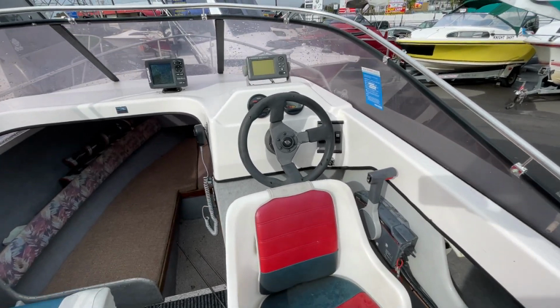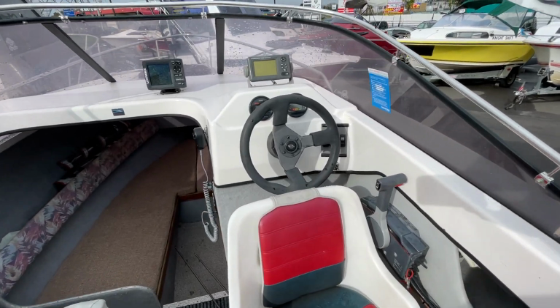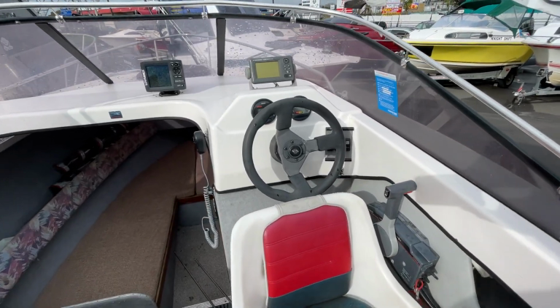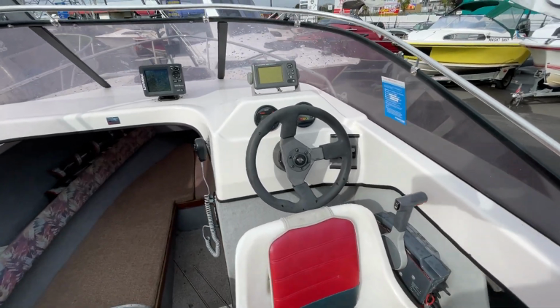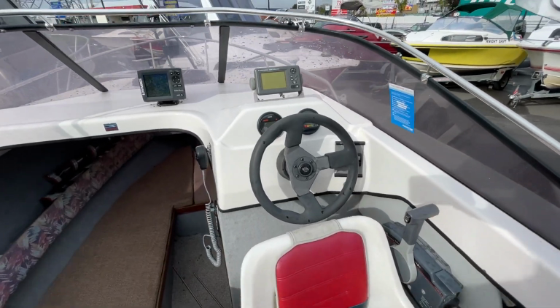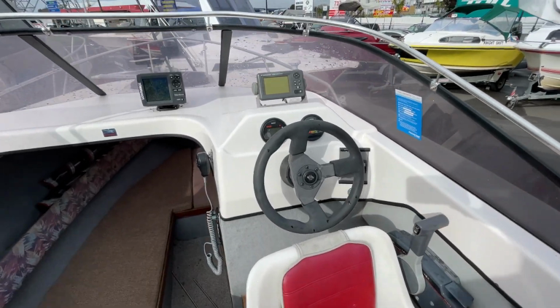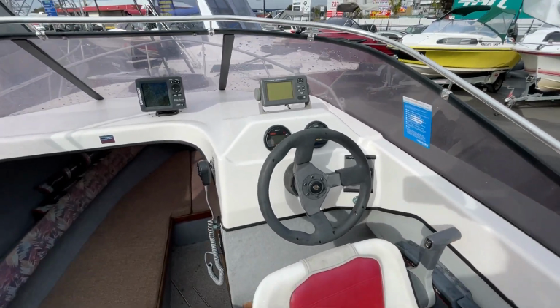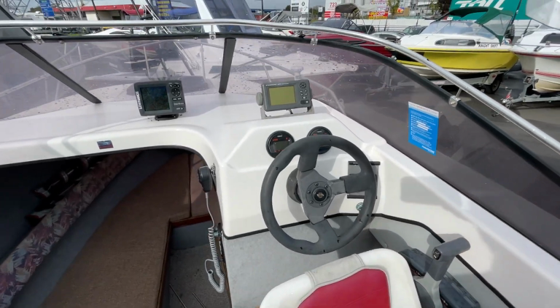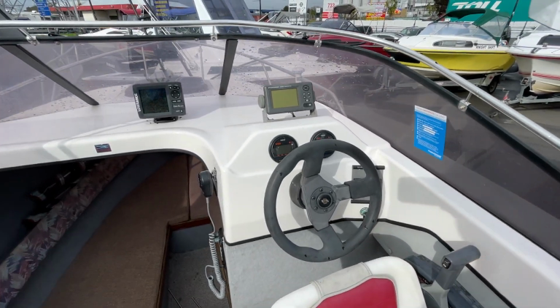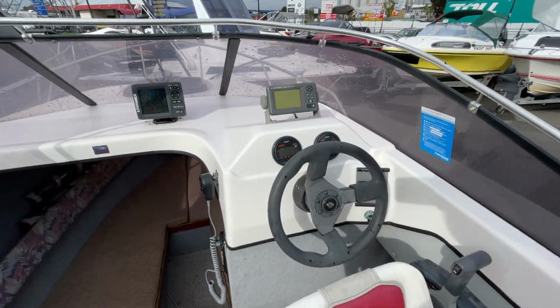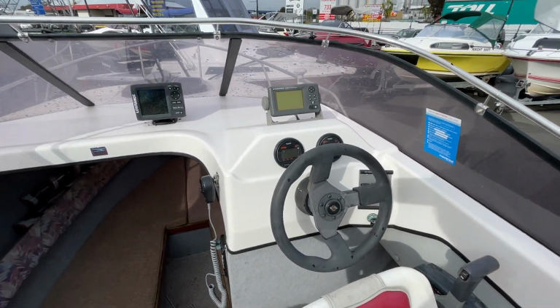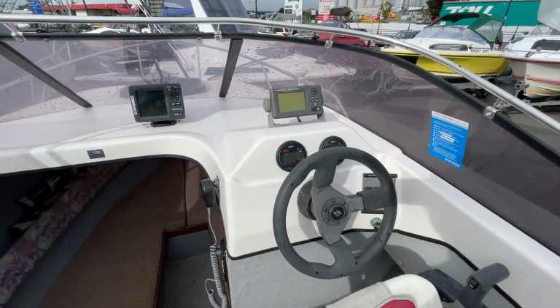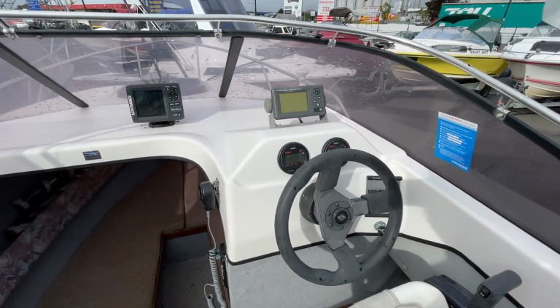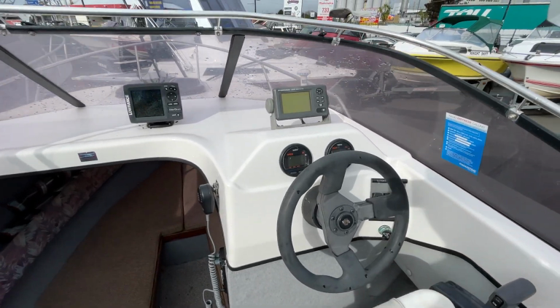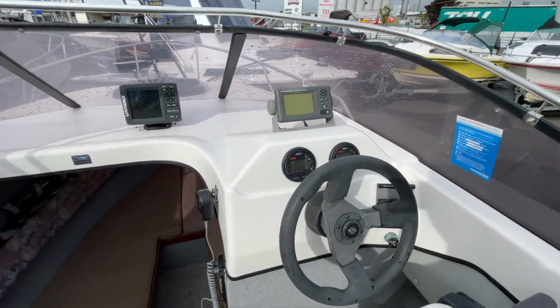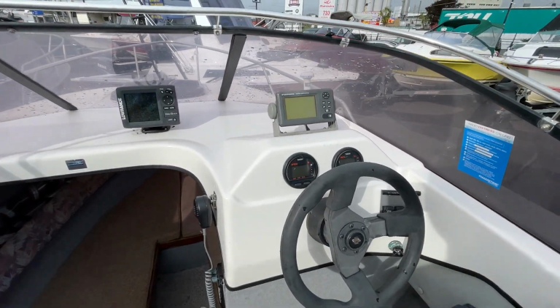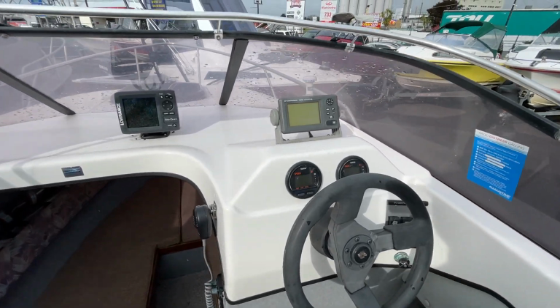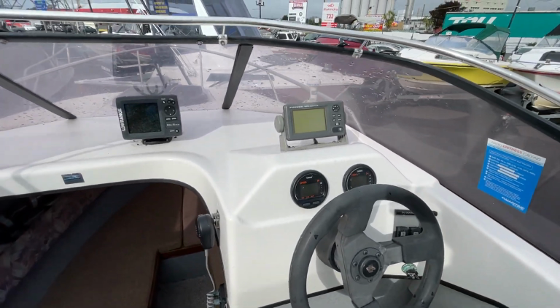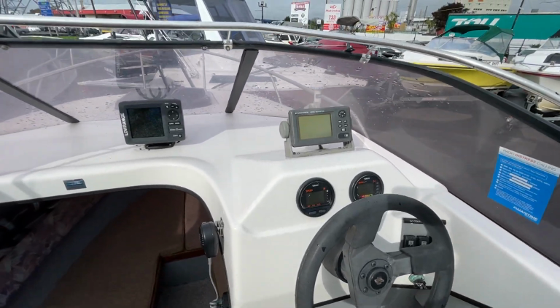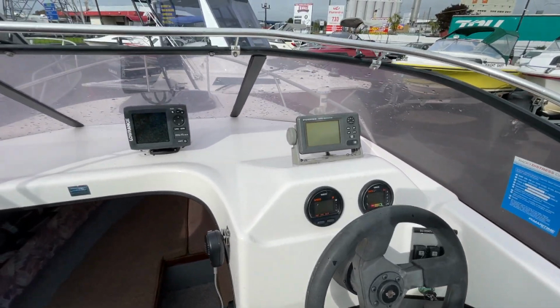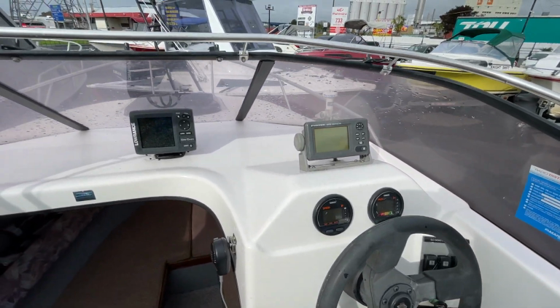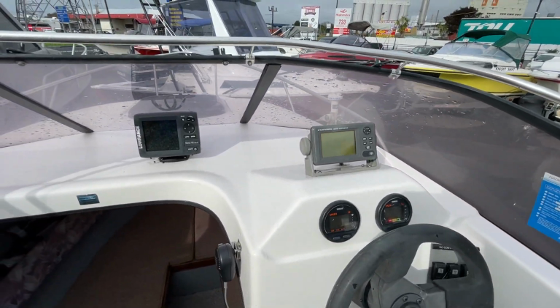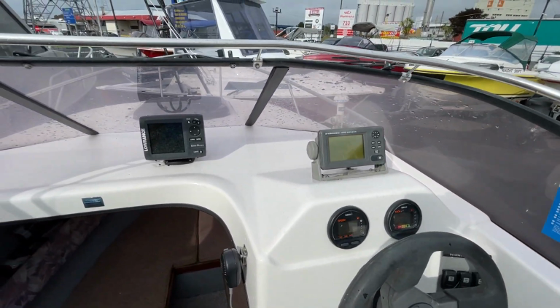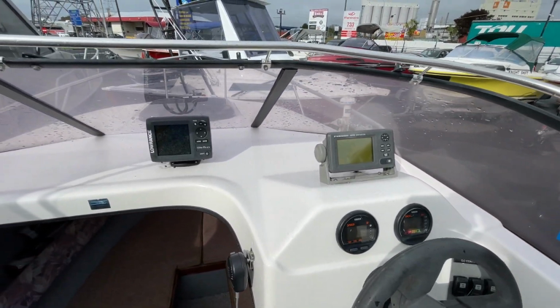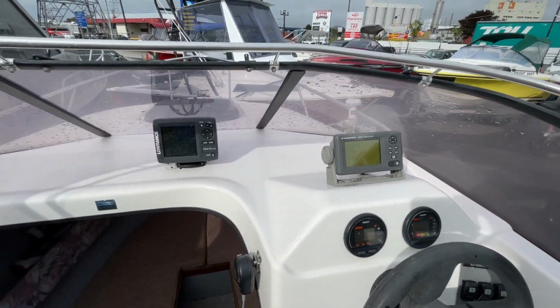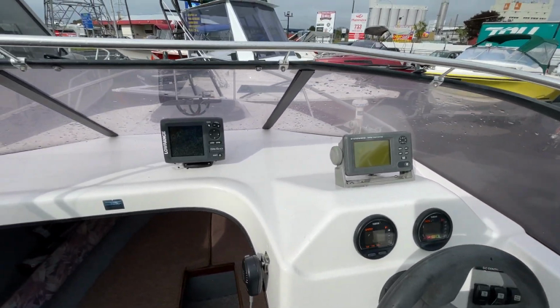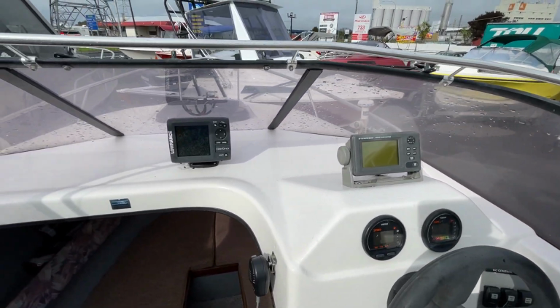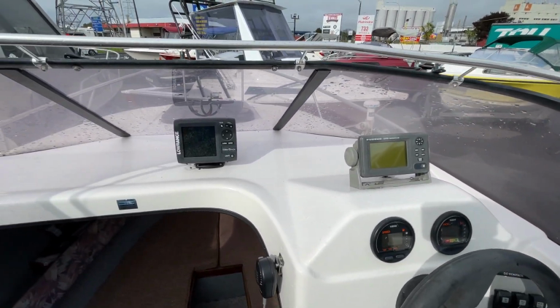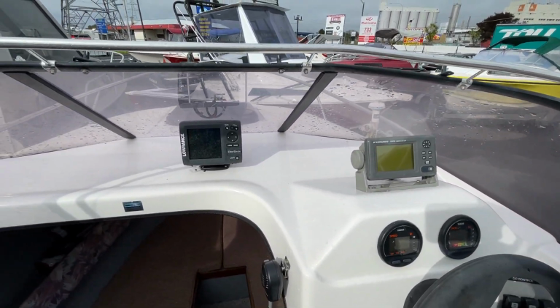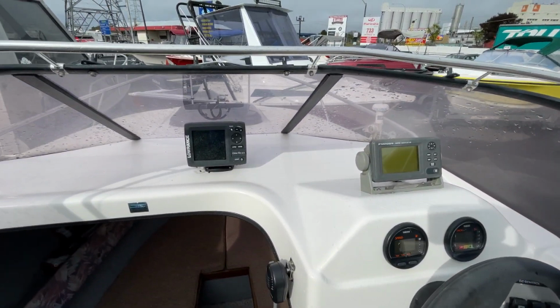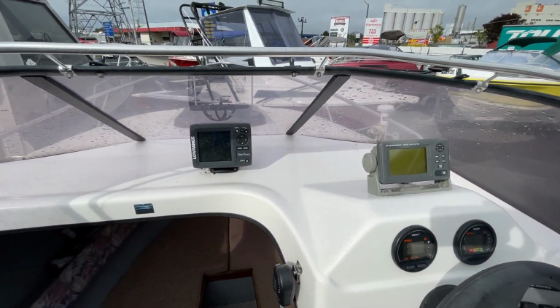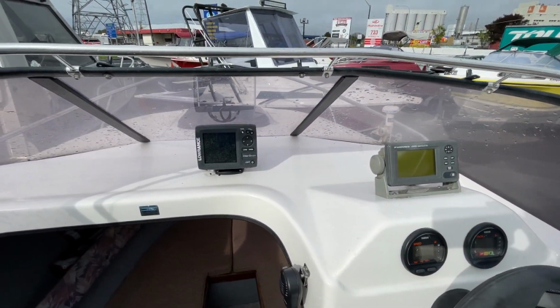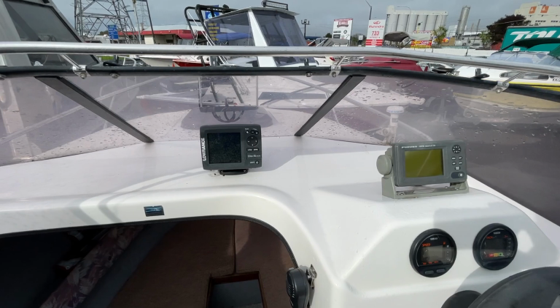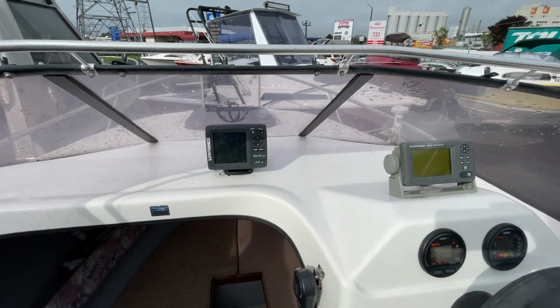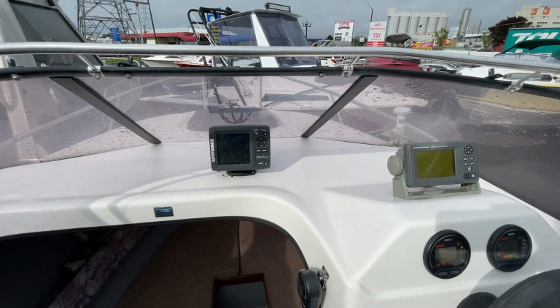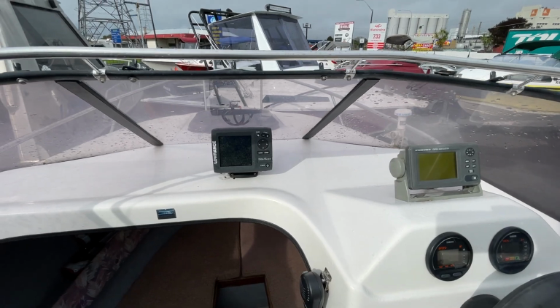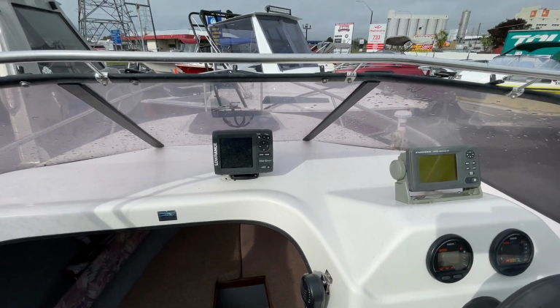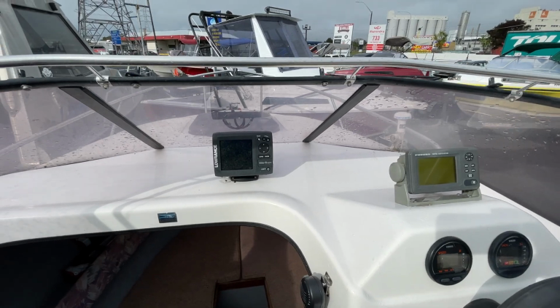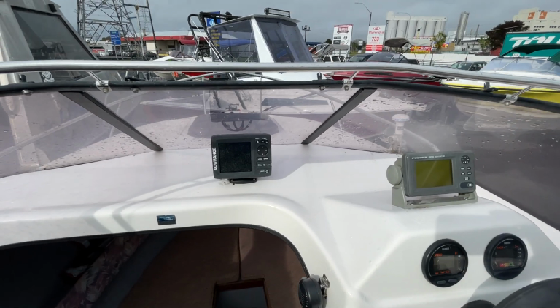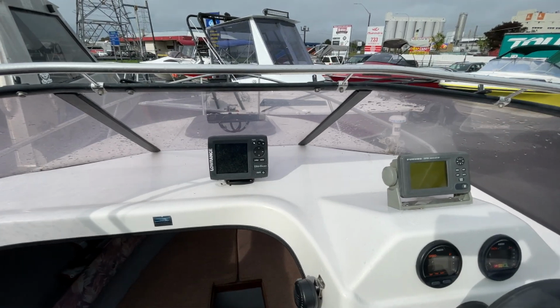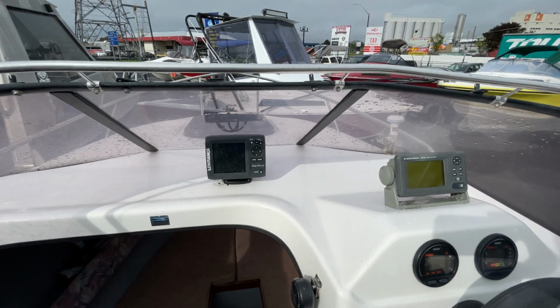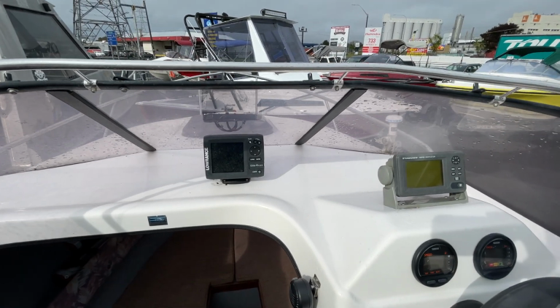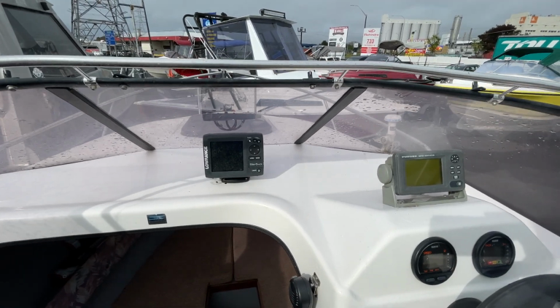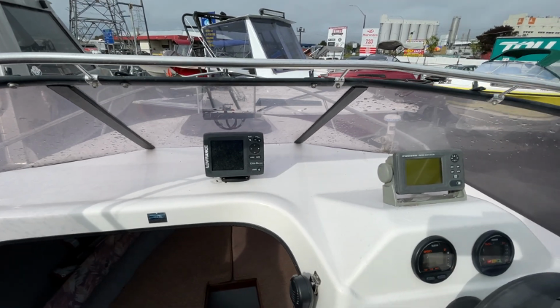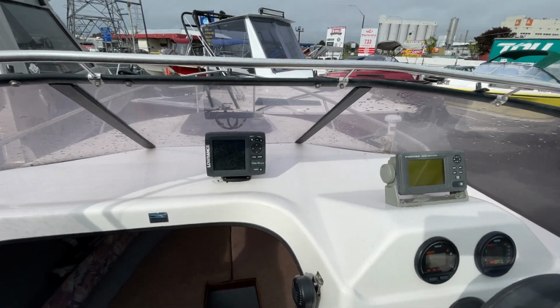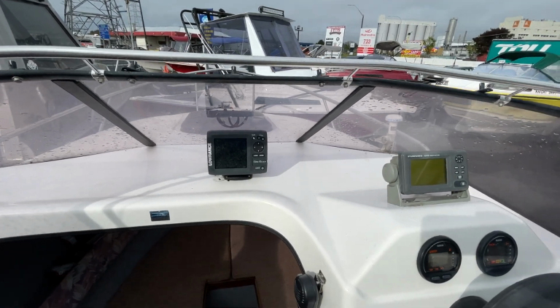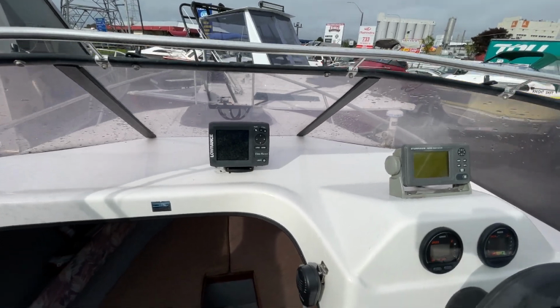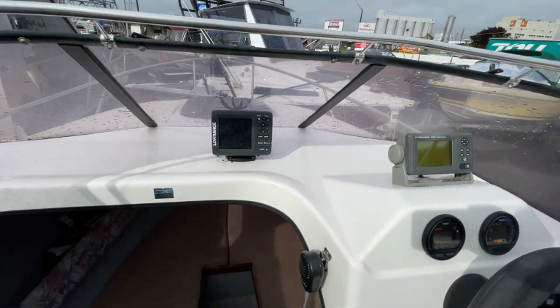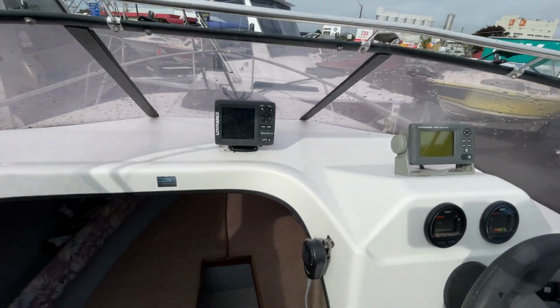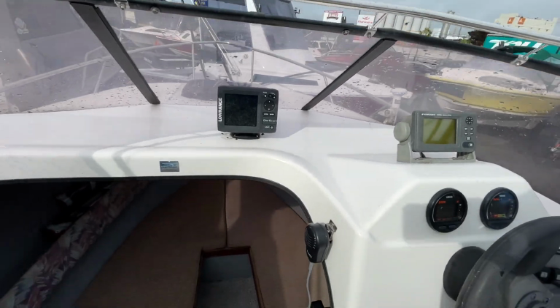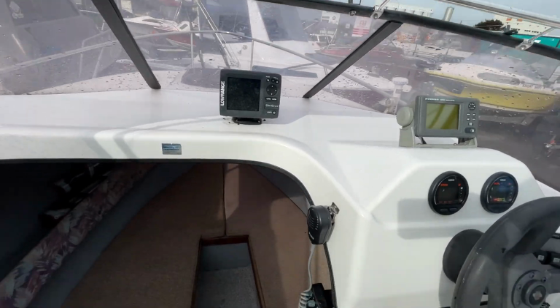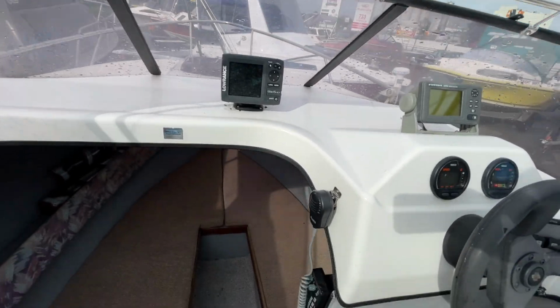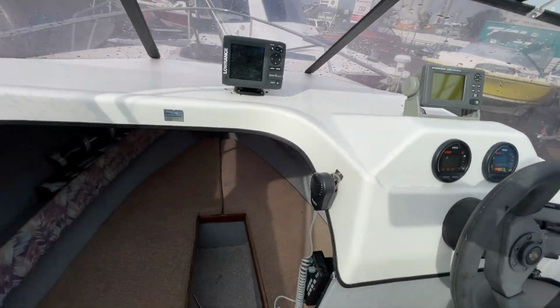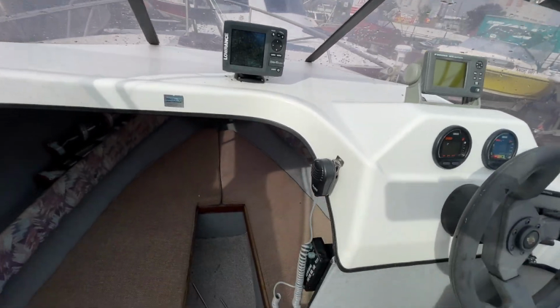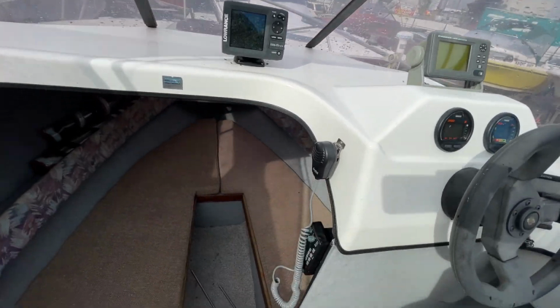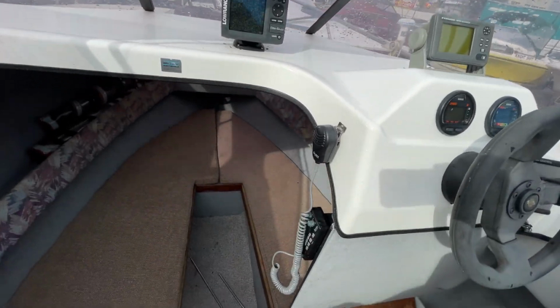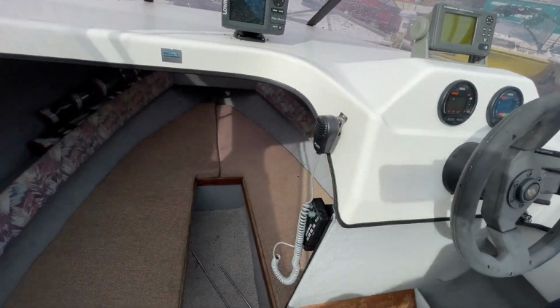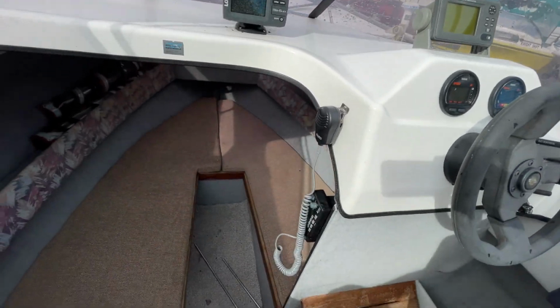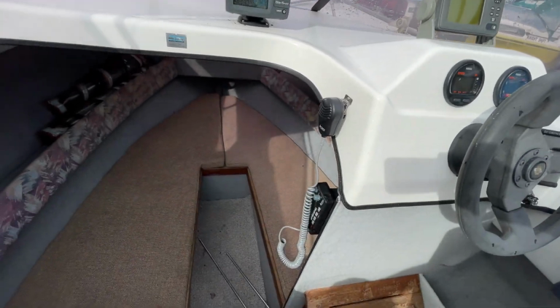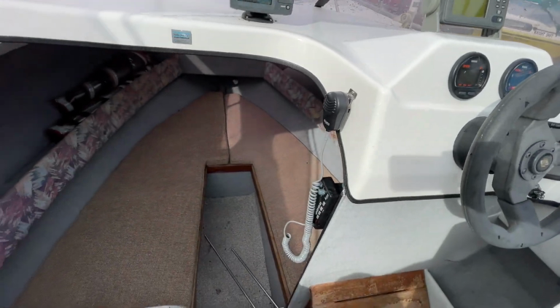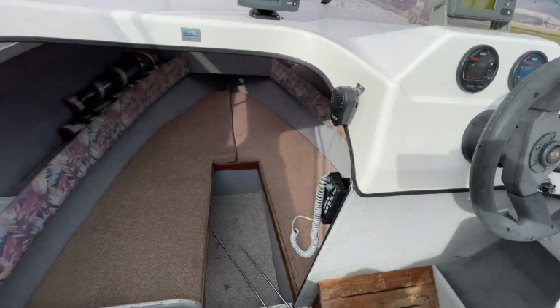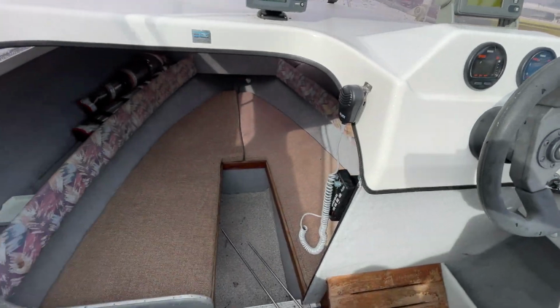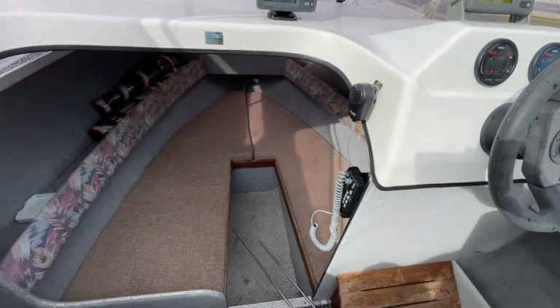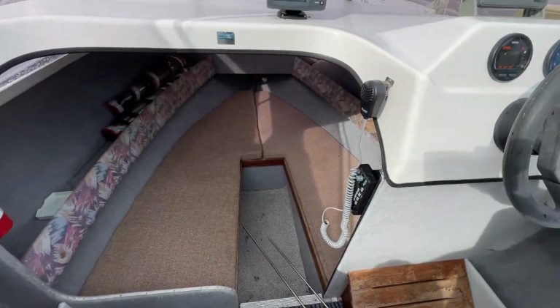A couple of digital gauges for the Yamaha. Lowrance Elite 5 GPS chart plotter. VHF radio.